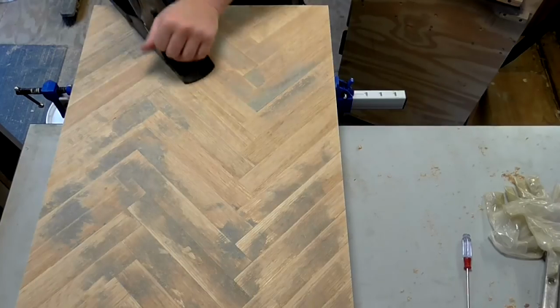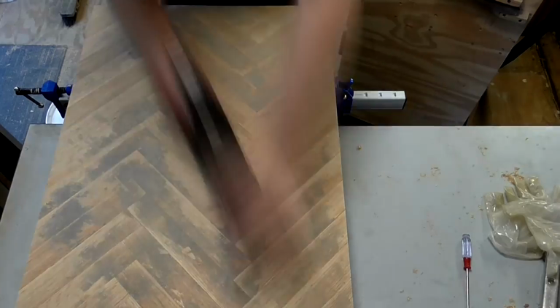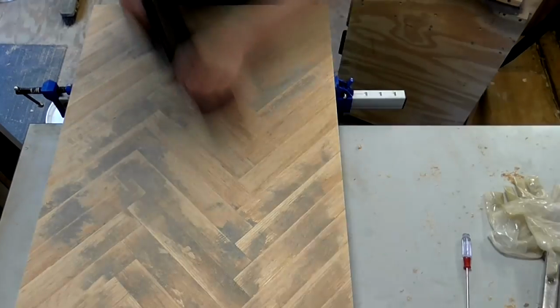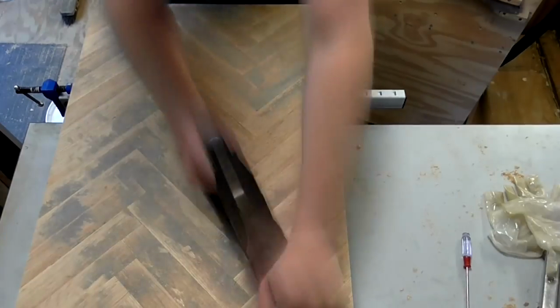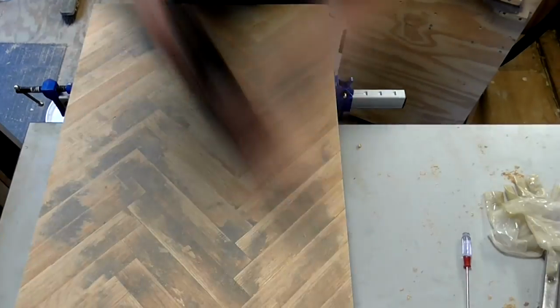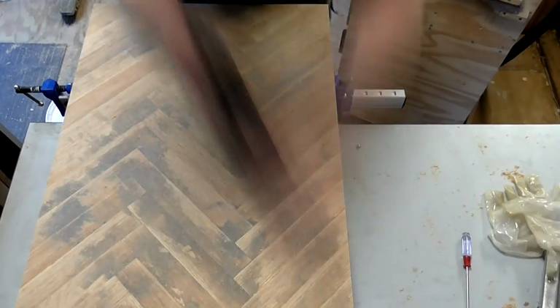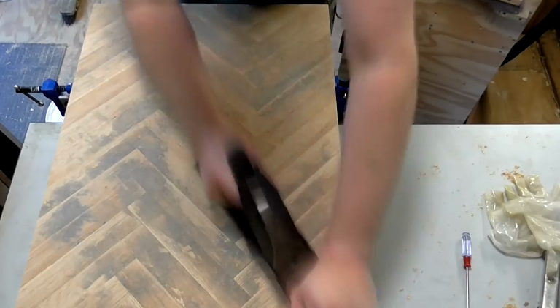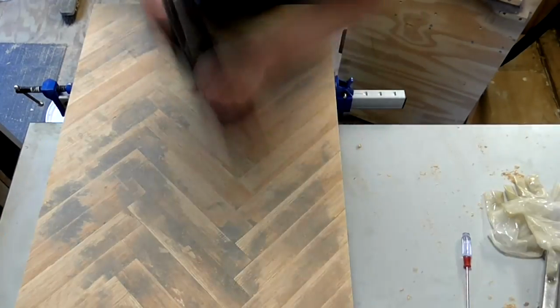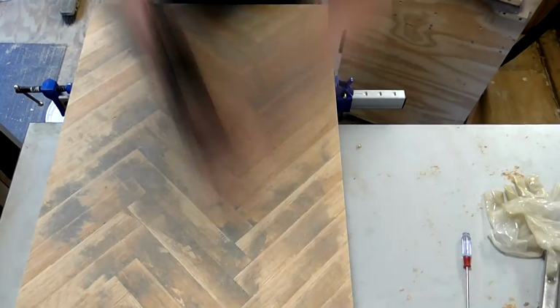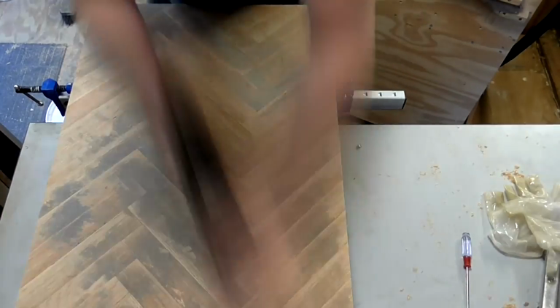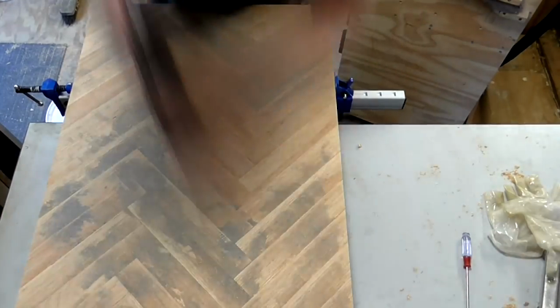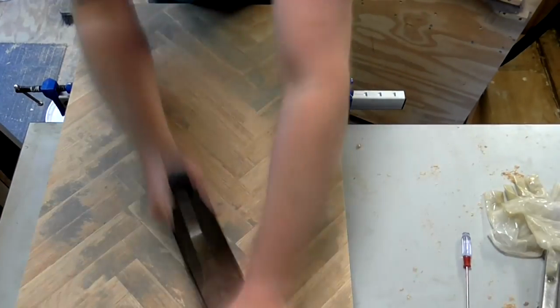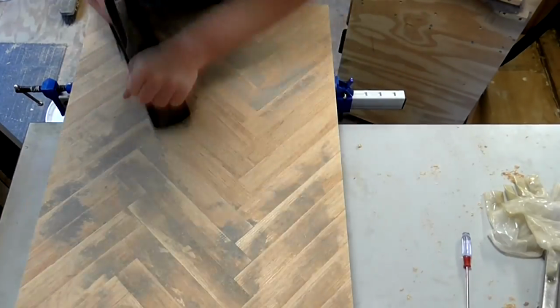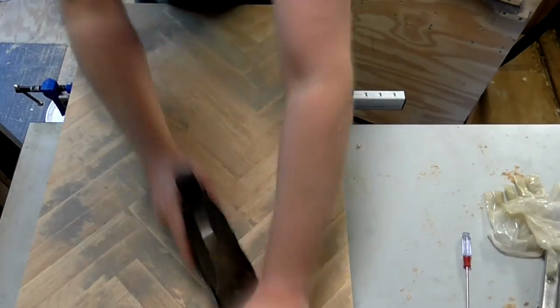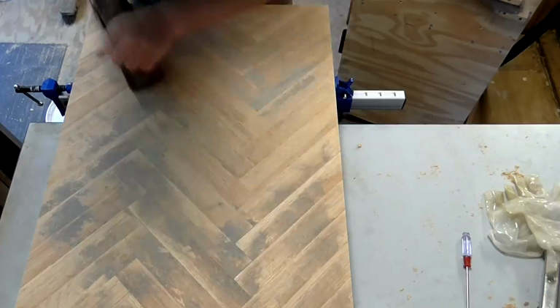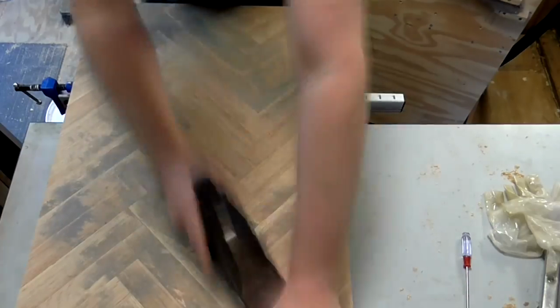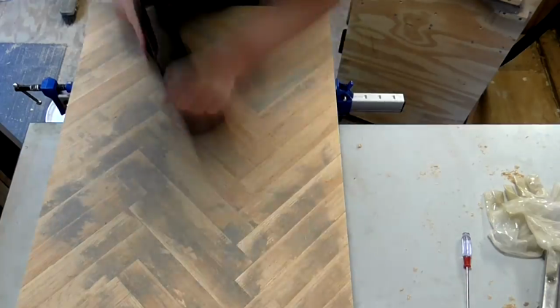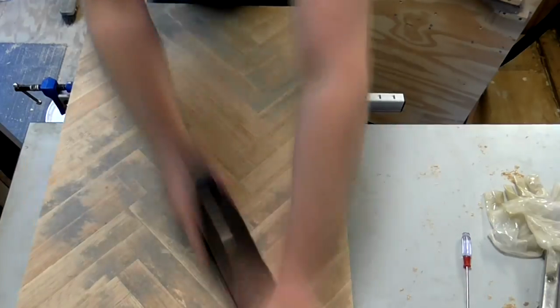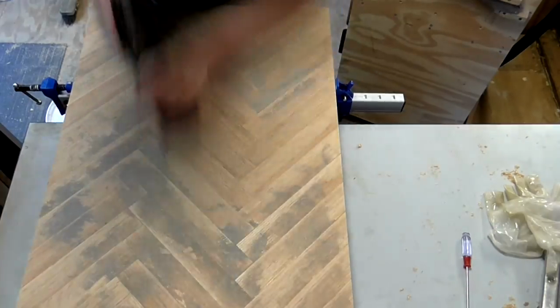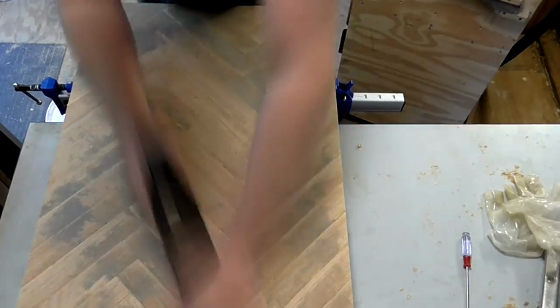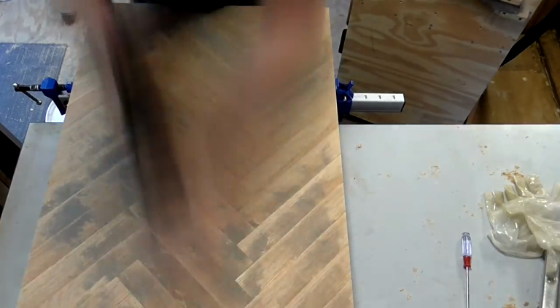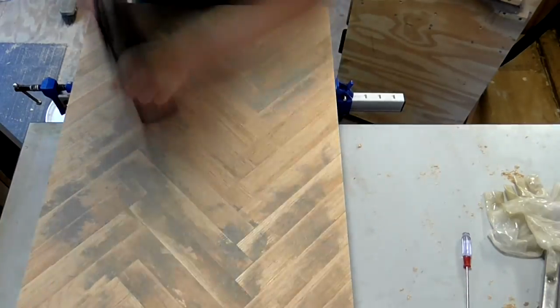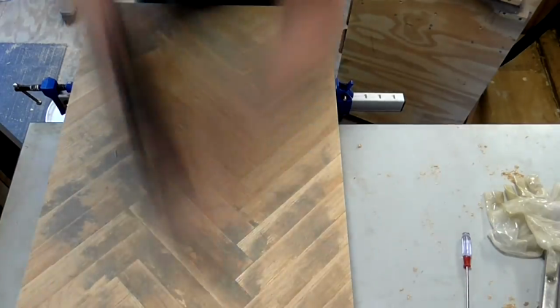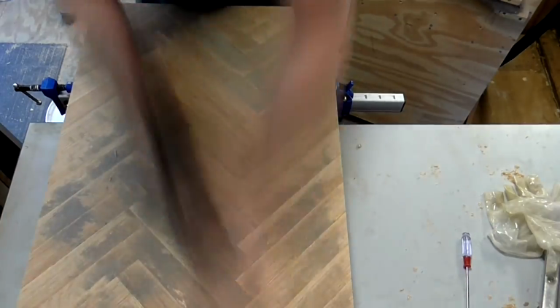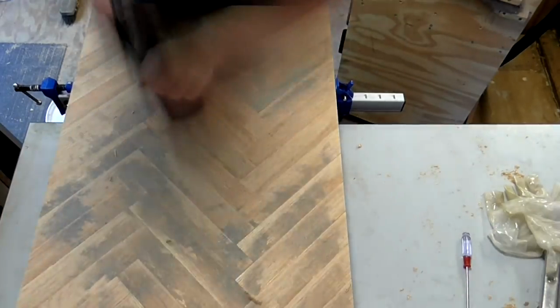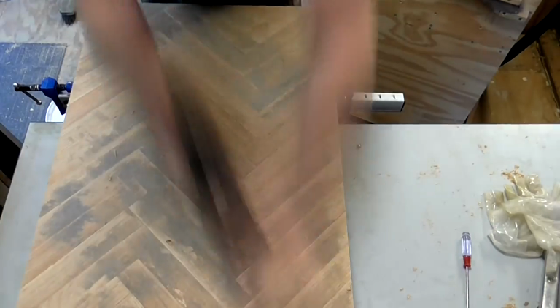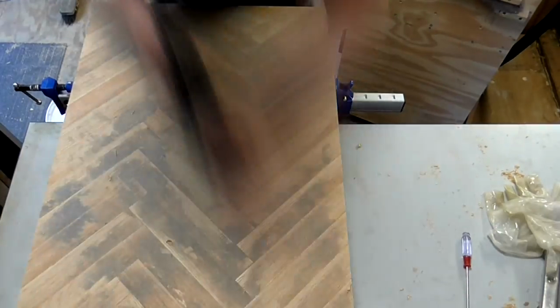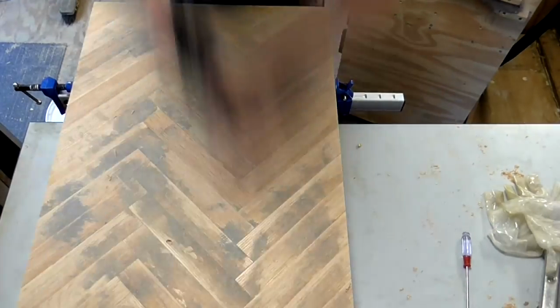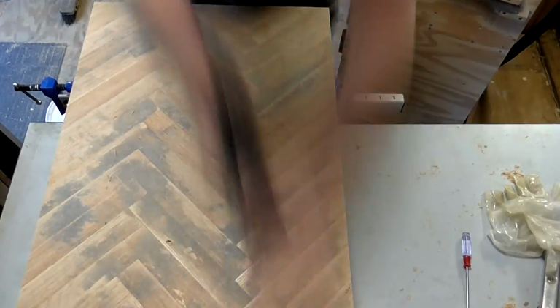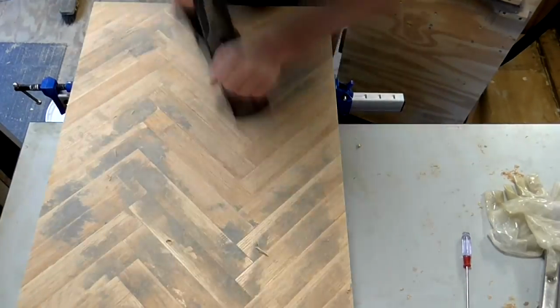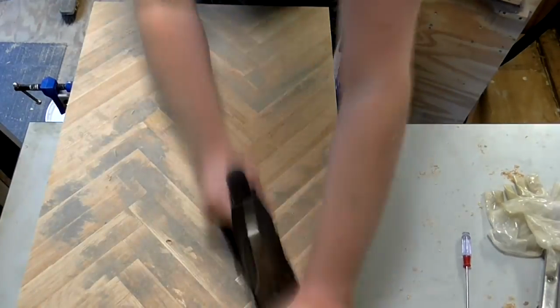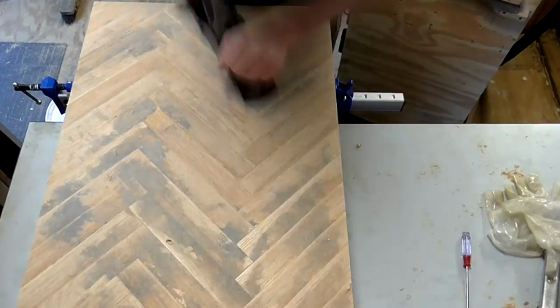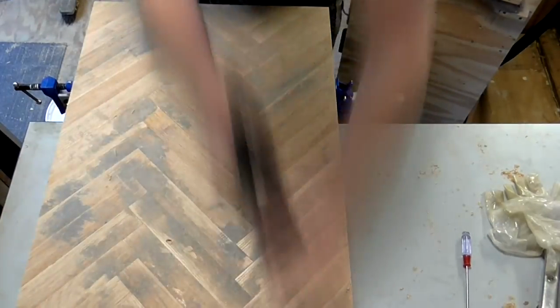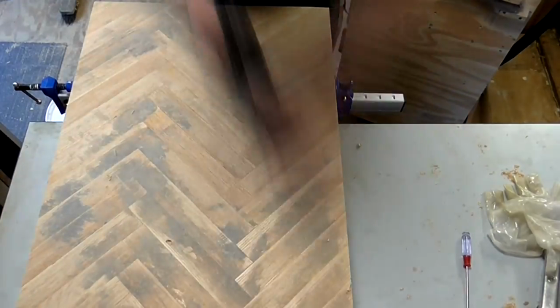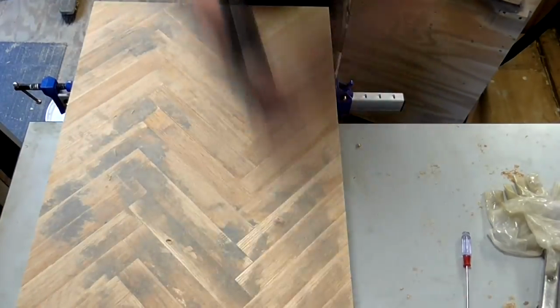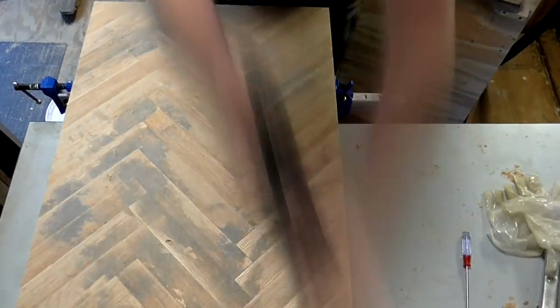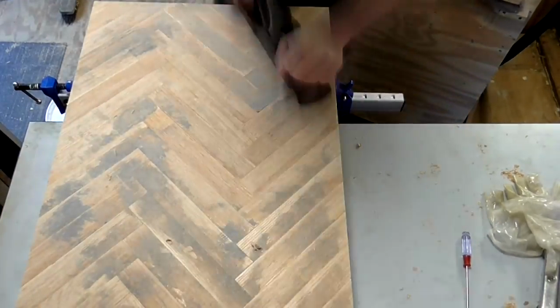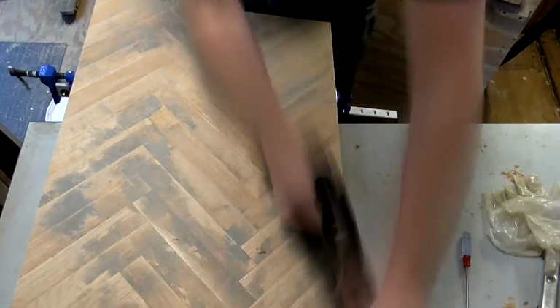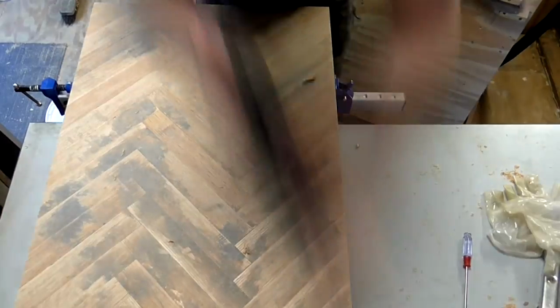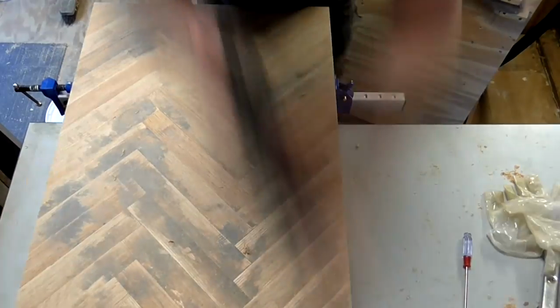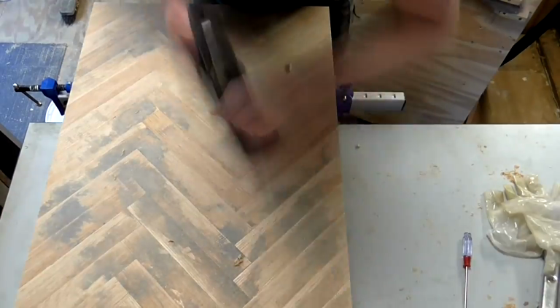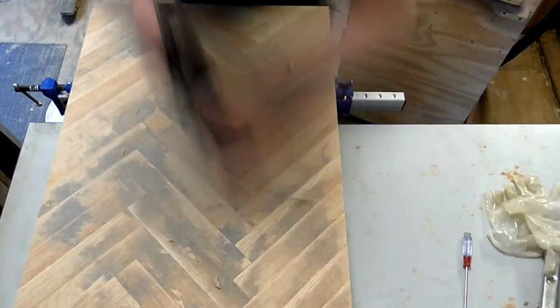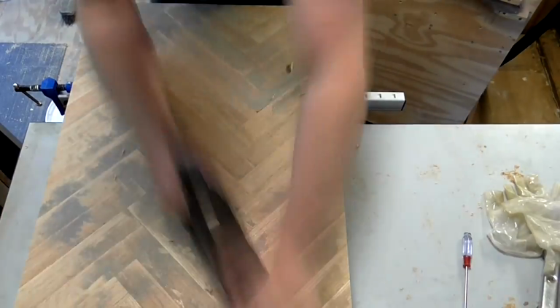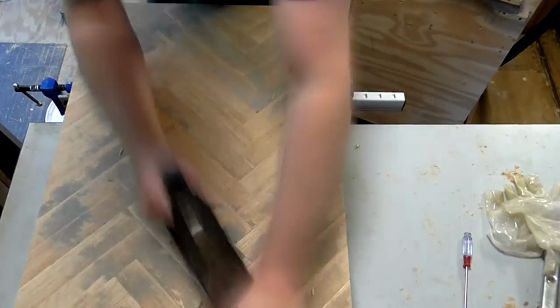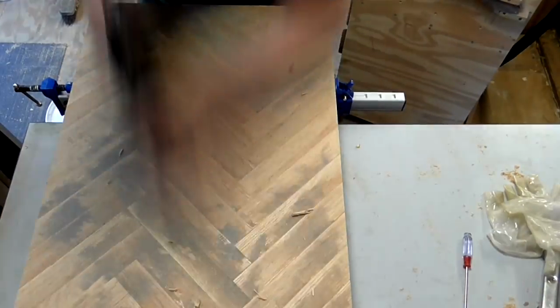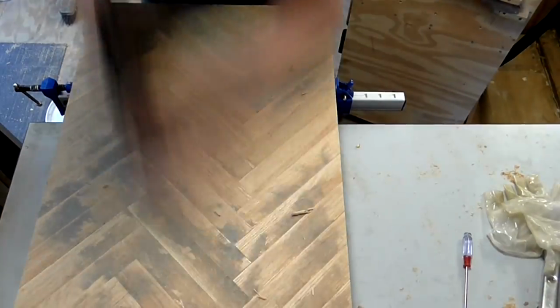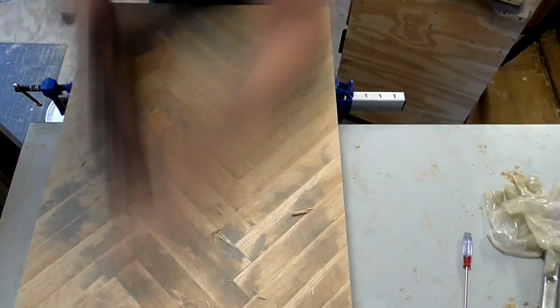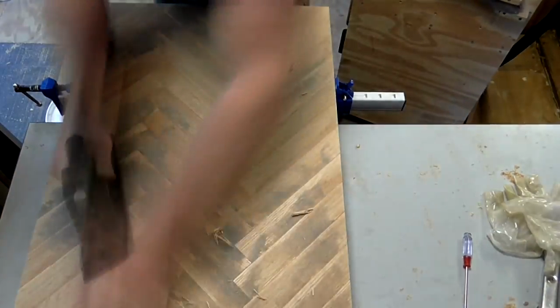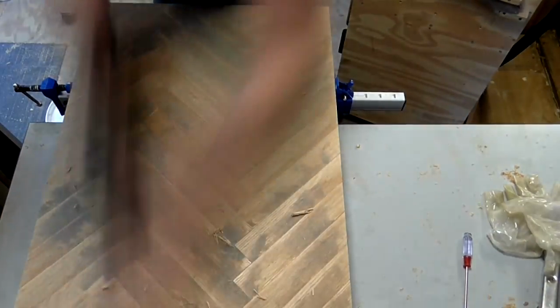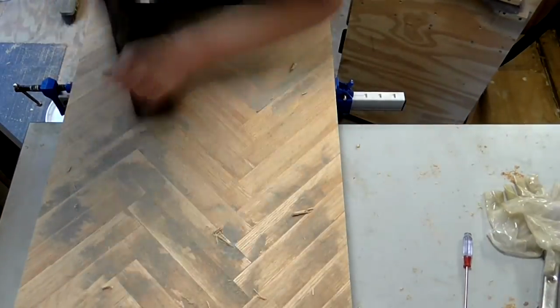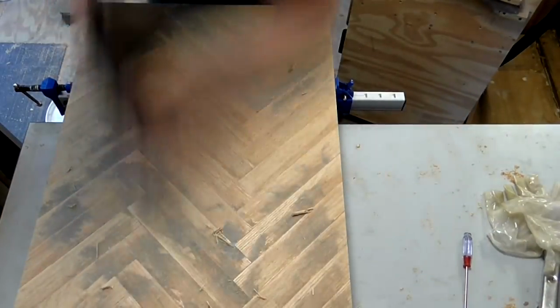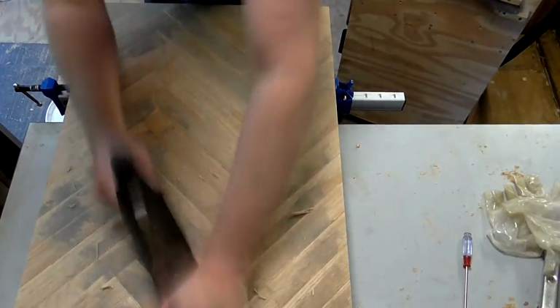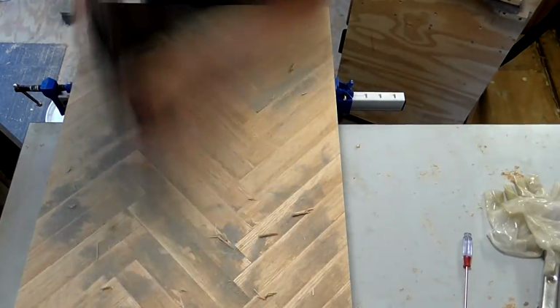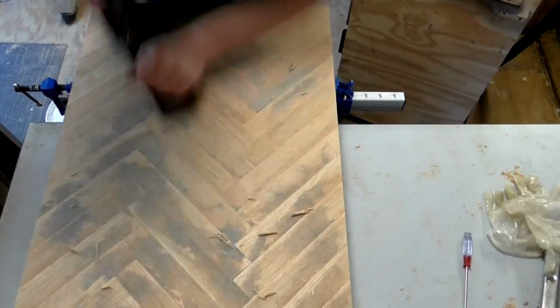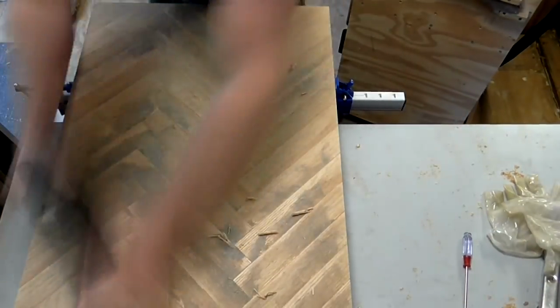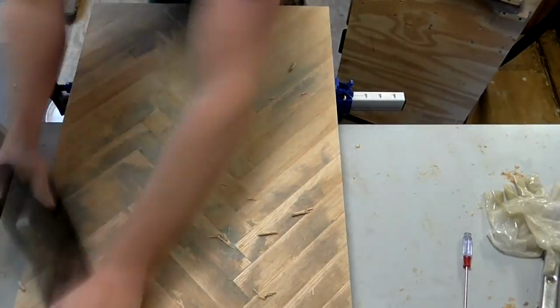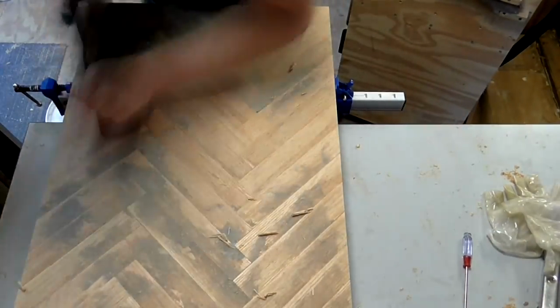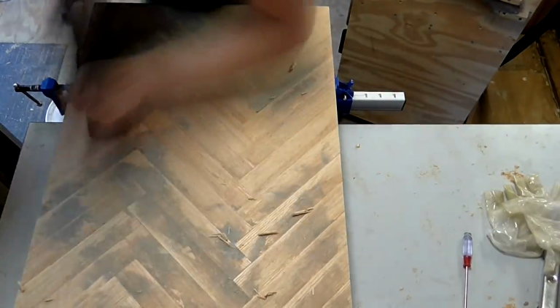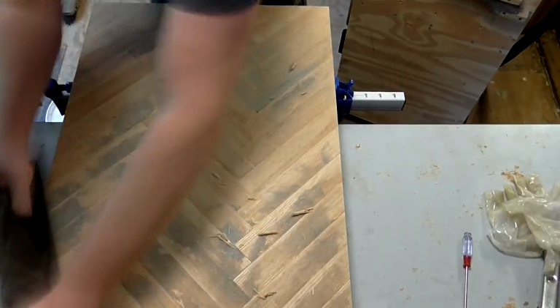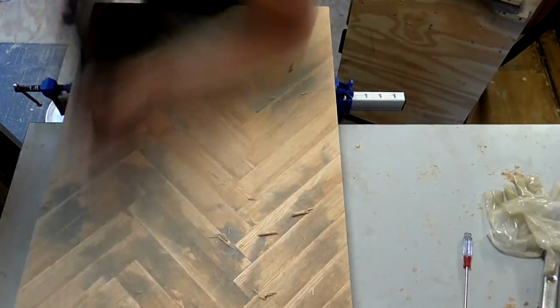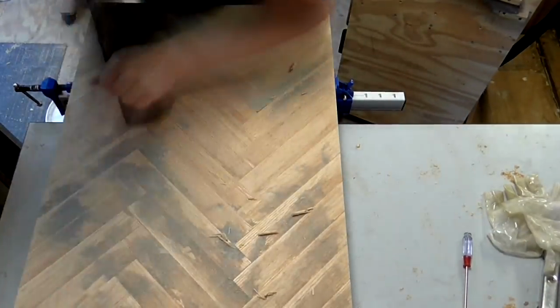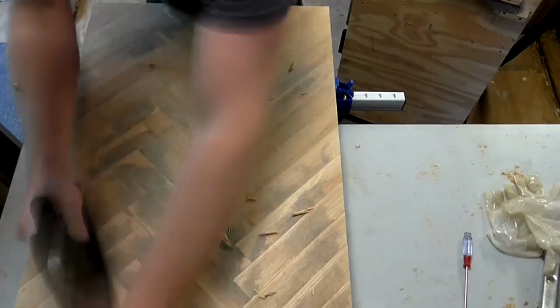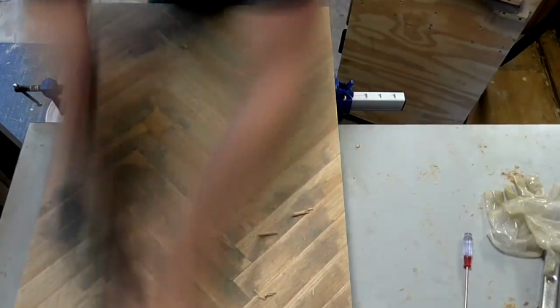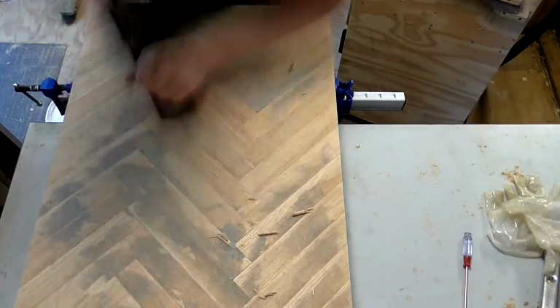I used an old hand plane to clean off the worst of the glue. I was fully prepared to have to sharpen the blade again after this.